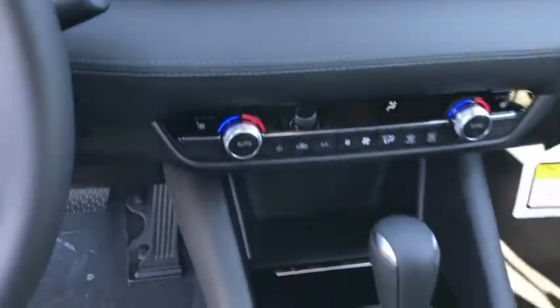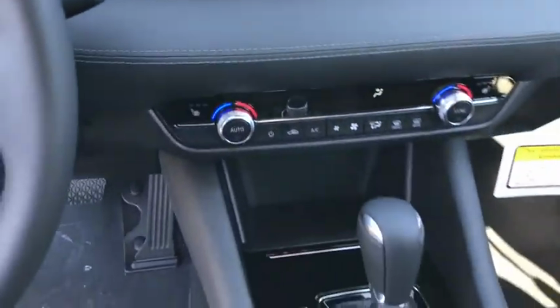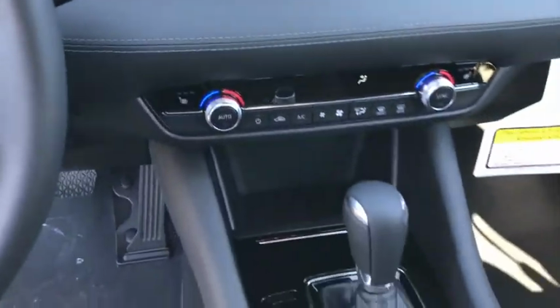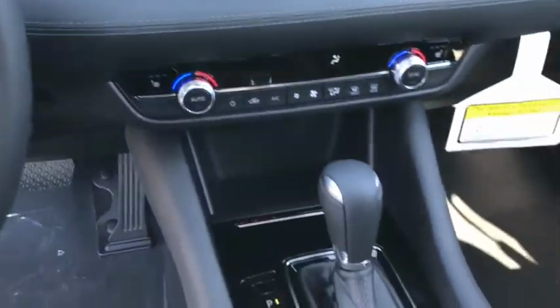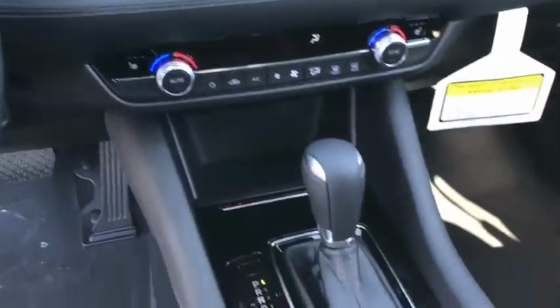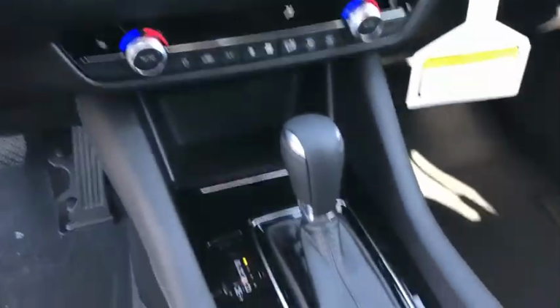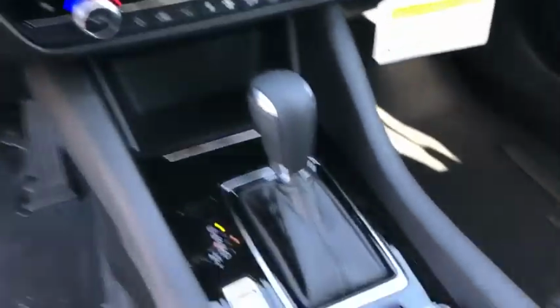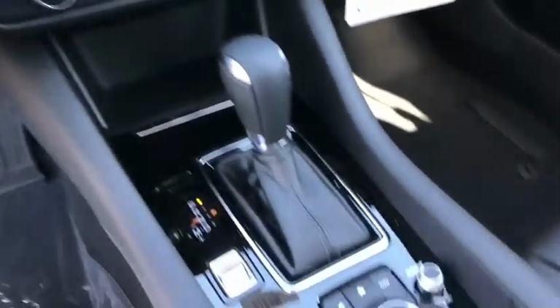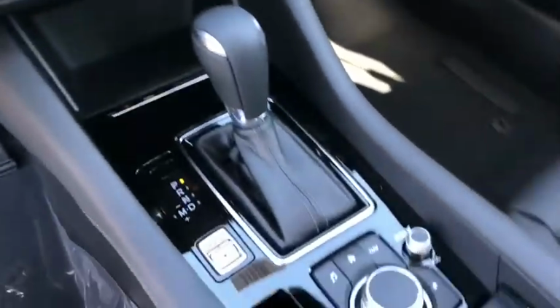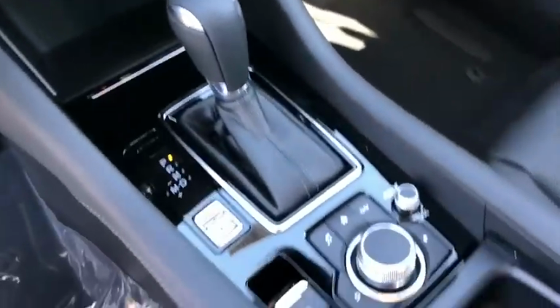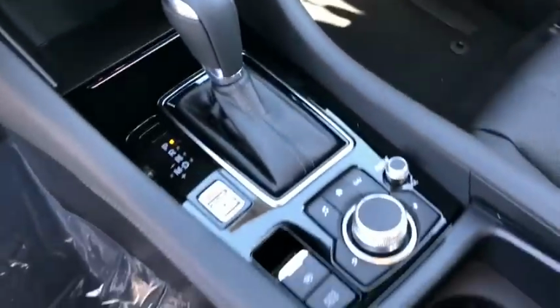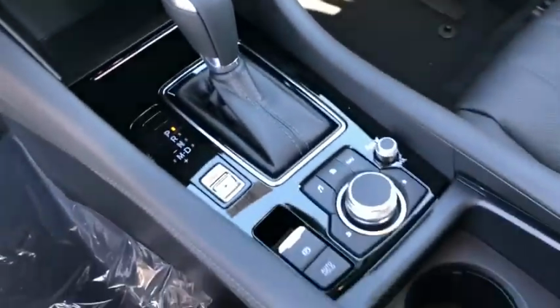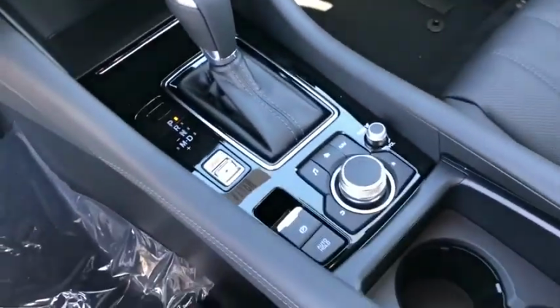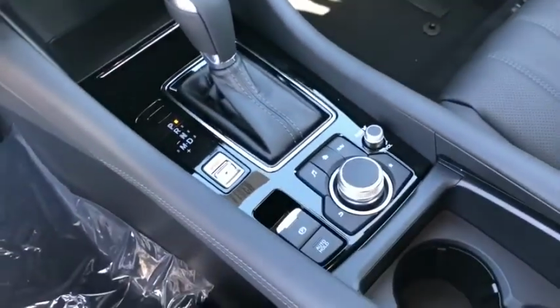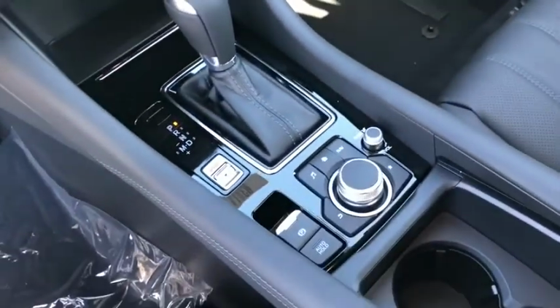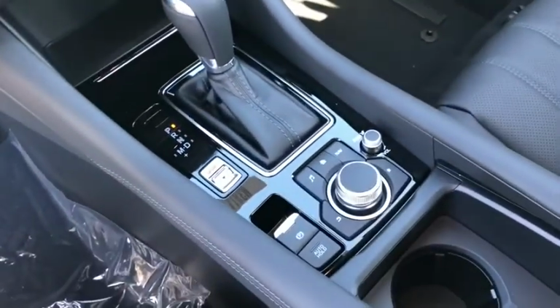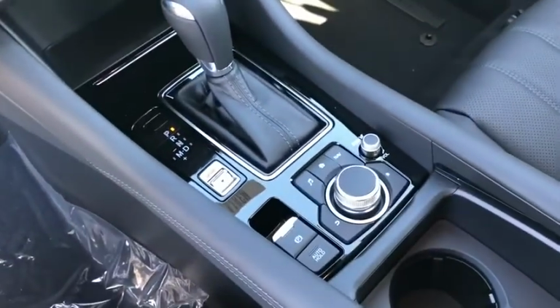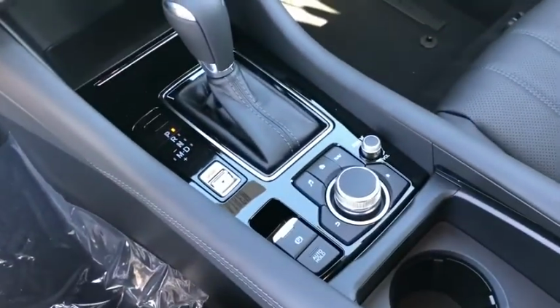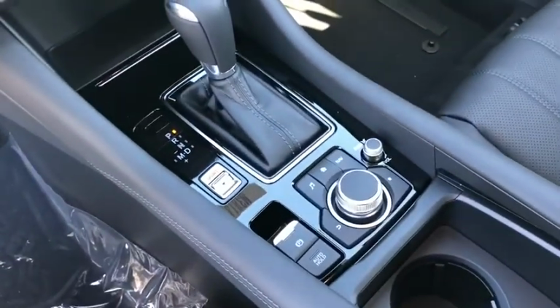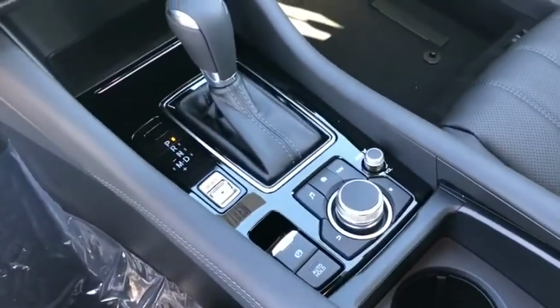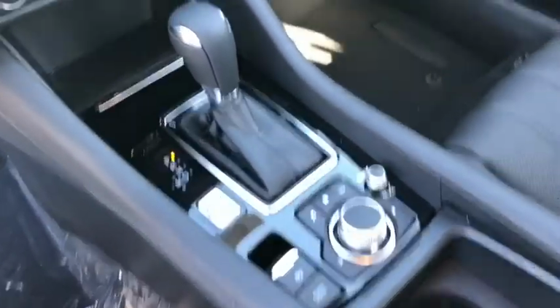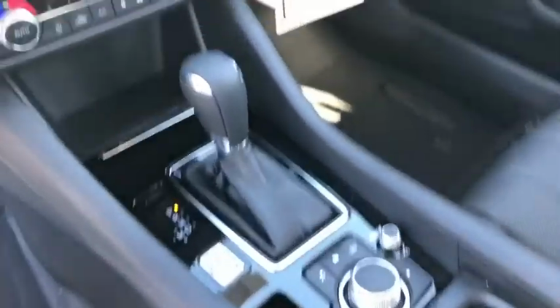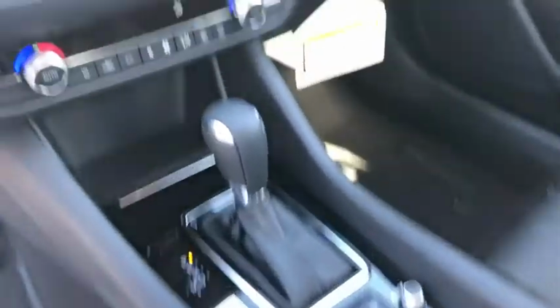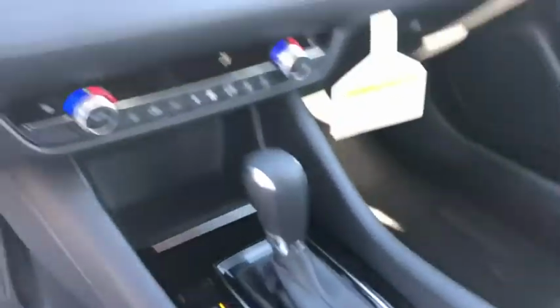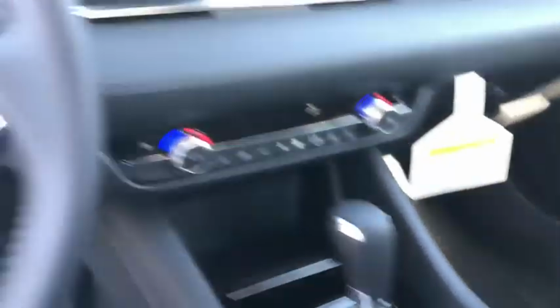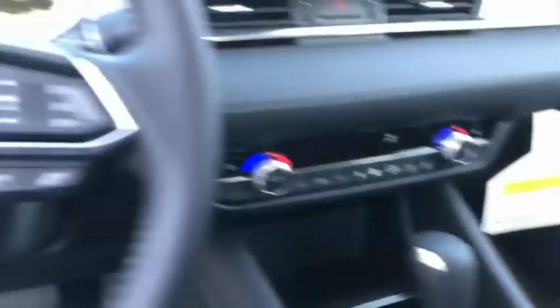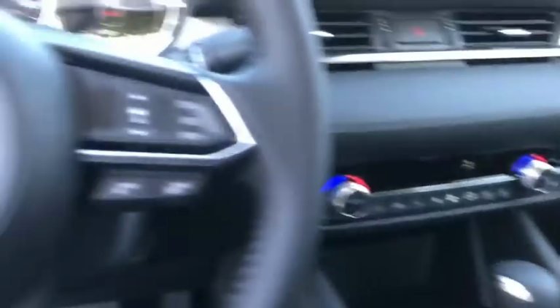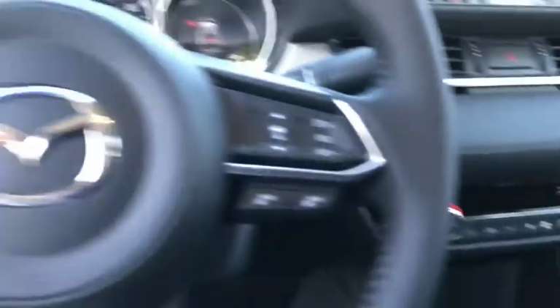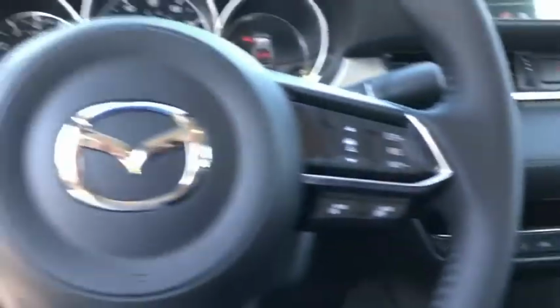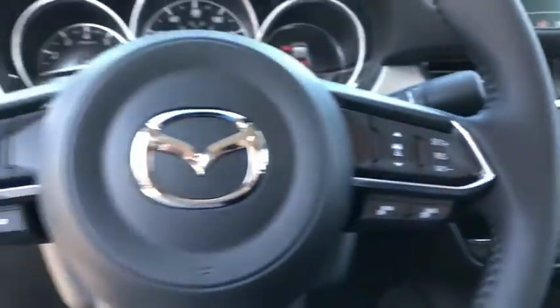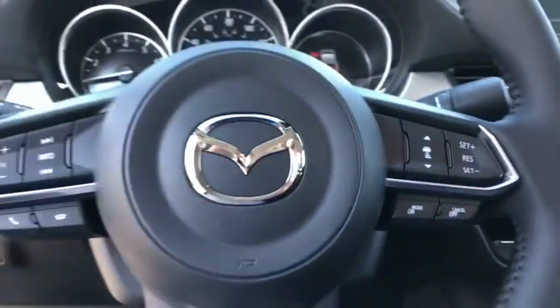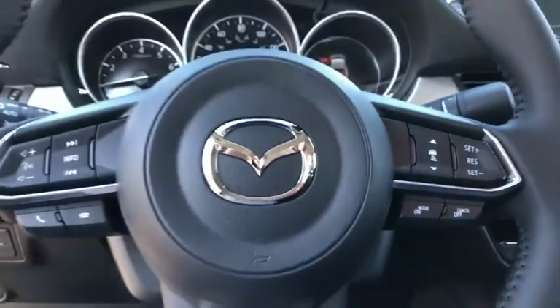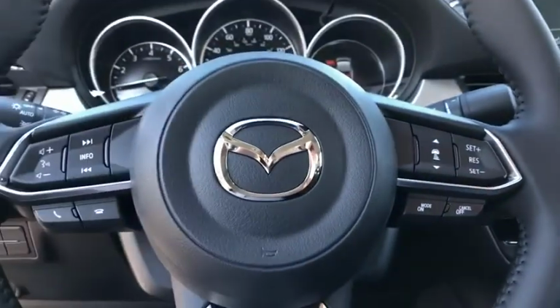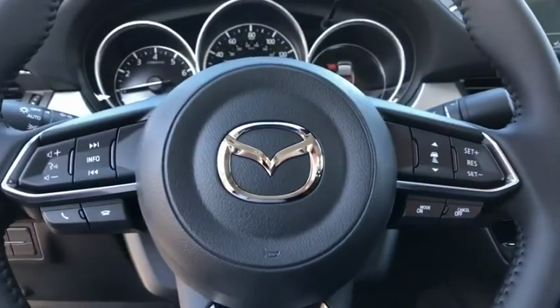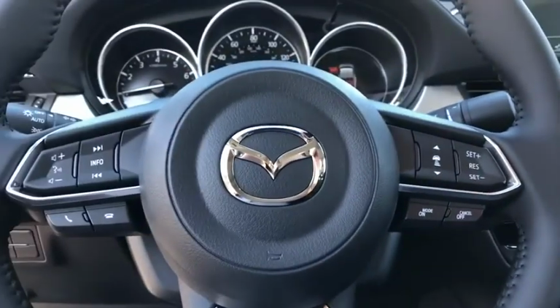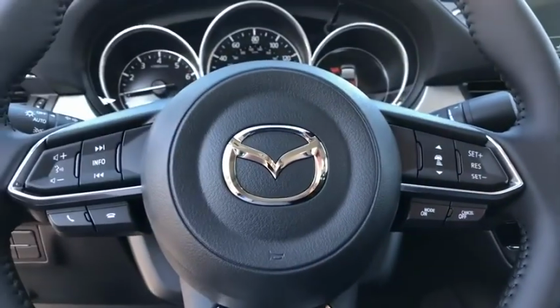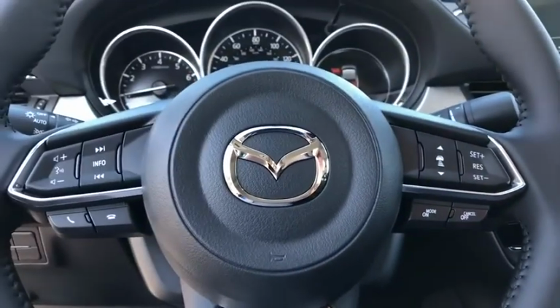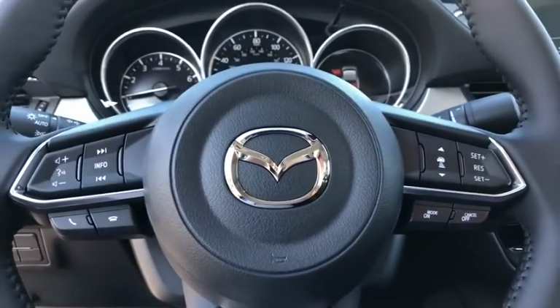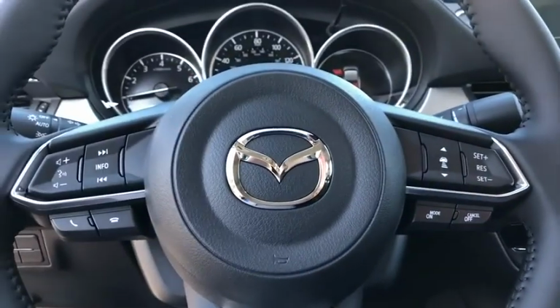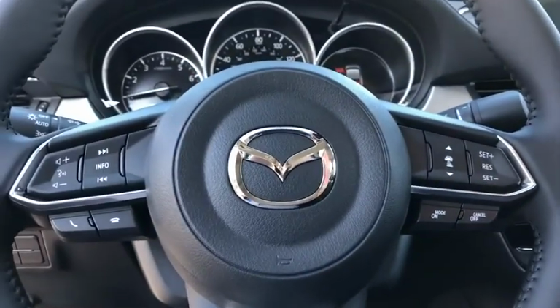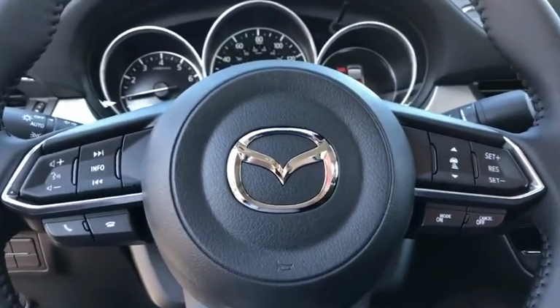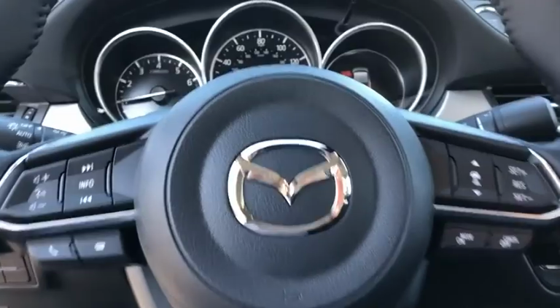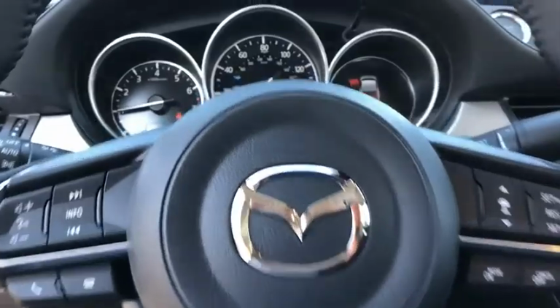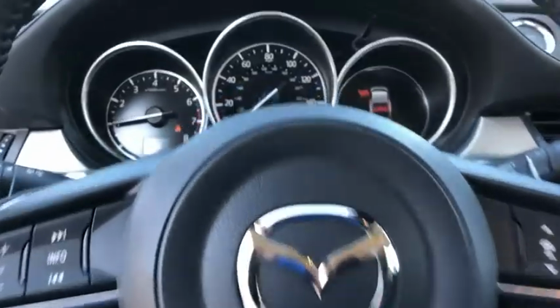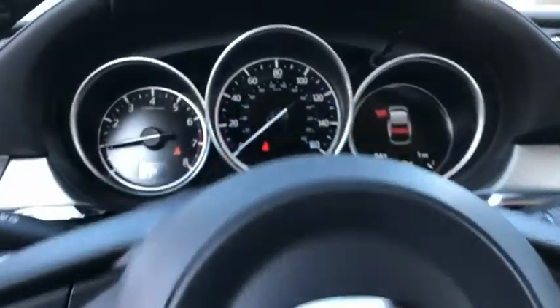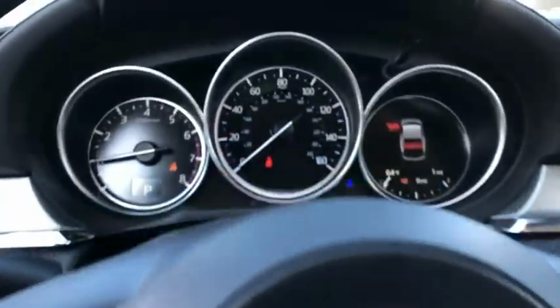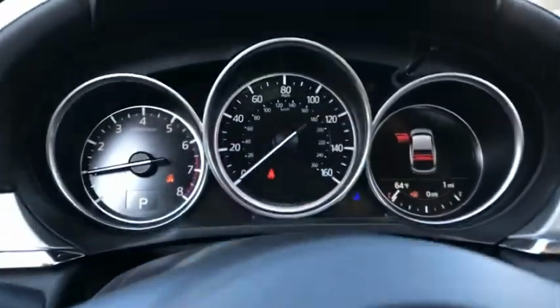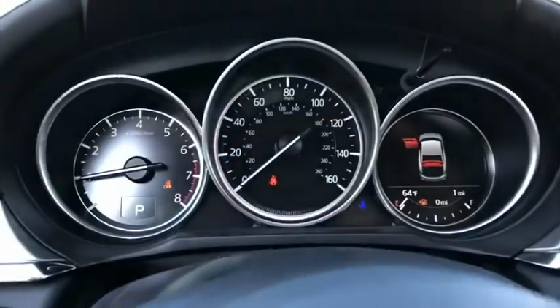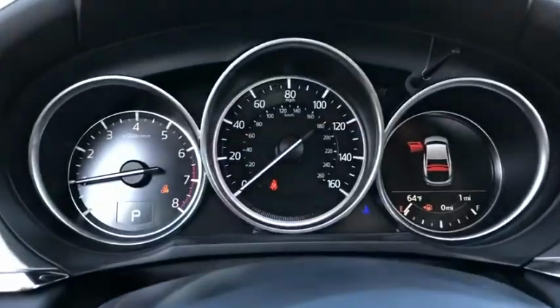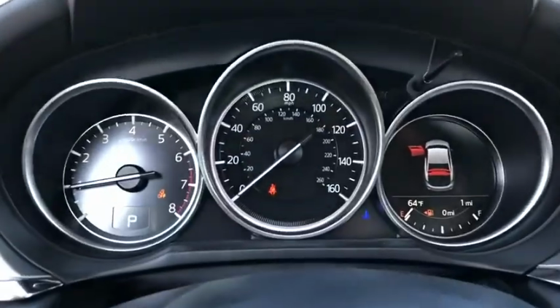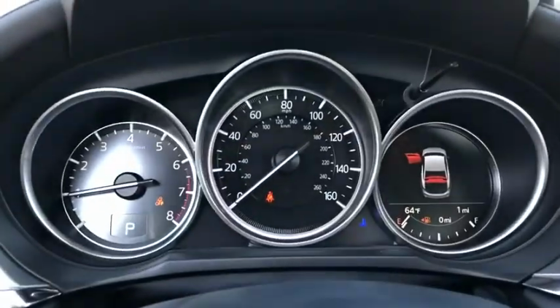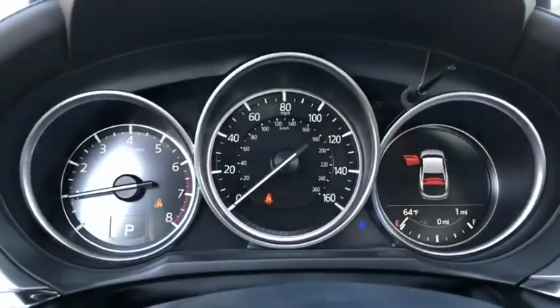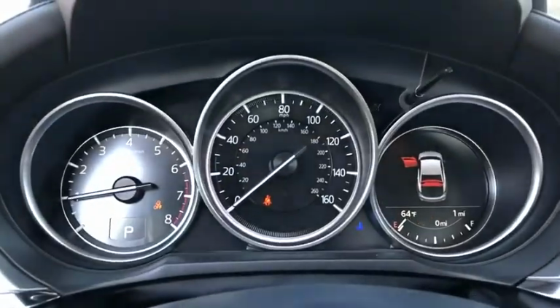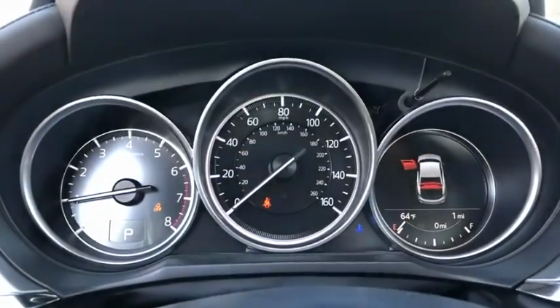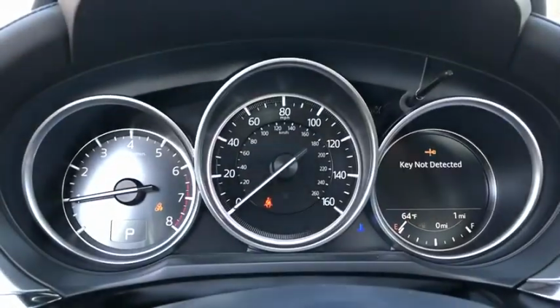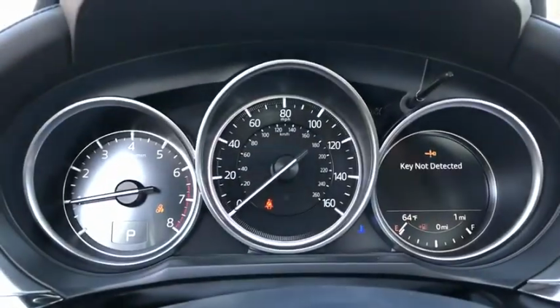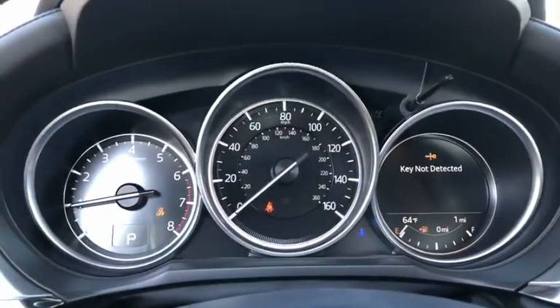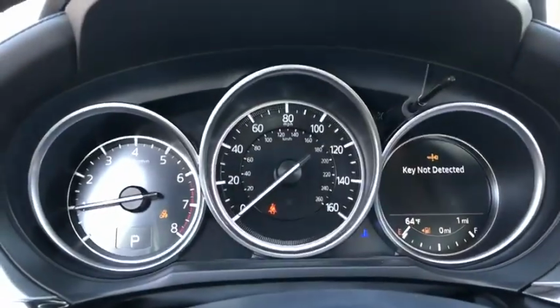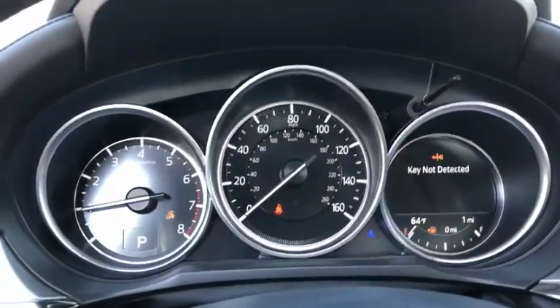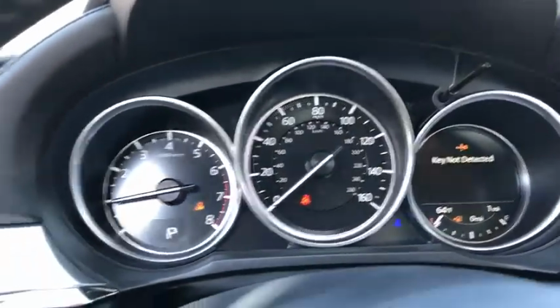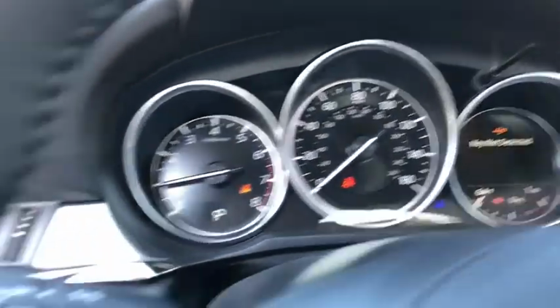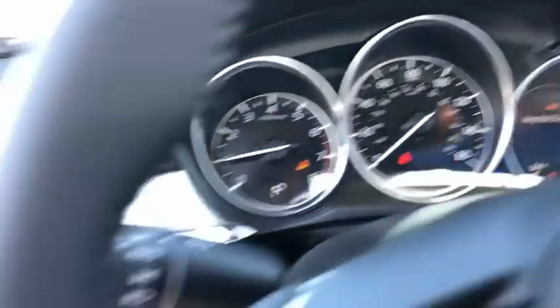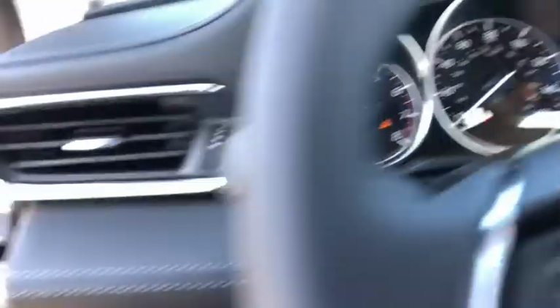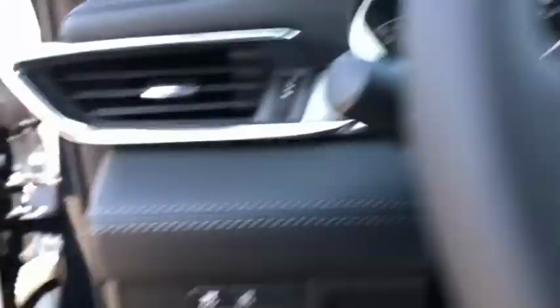Brake assist, panic alarm, overhead console, remote keyless entry, power moonroof, power driver's seat, and tilt steering wheel.